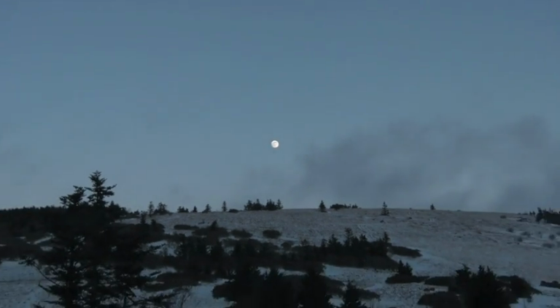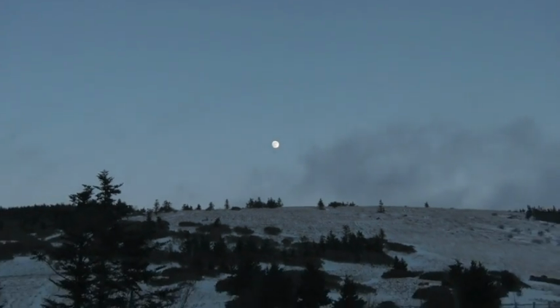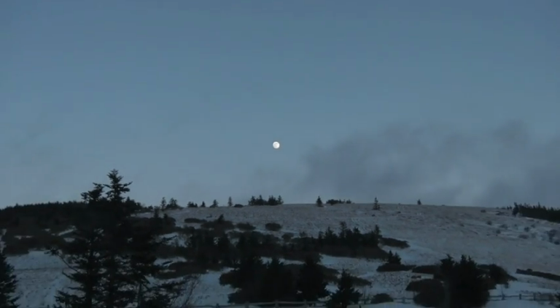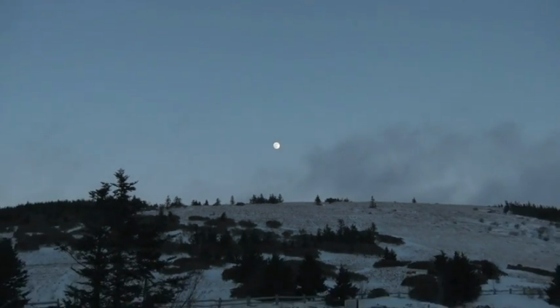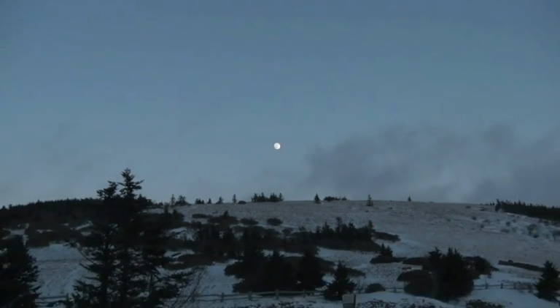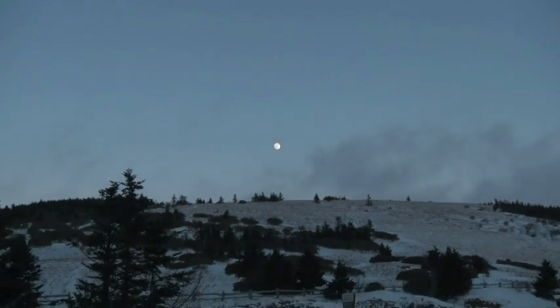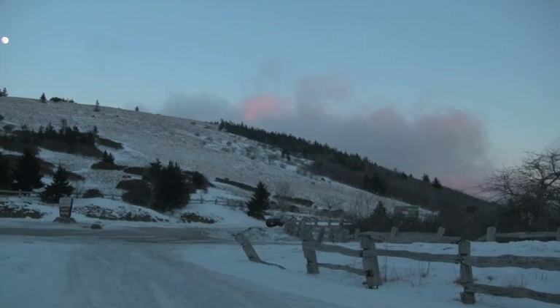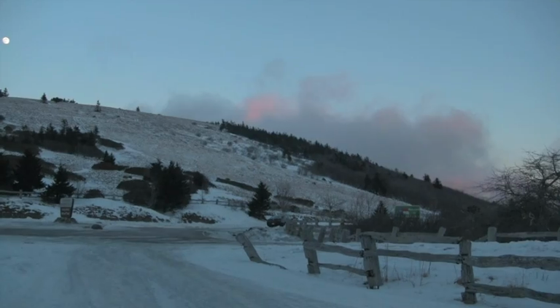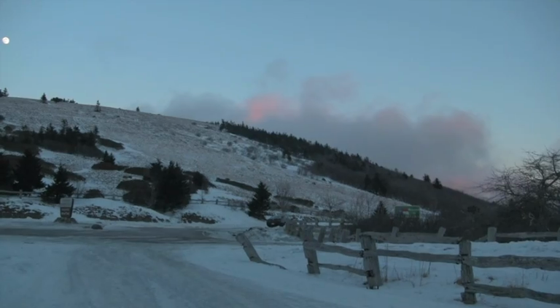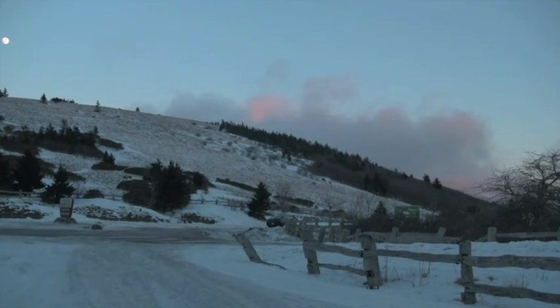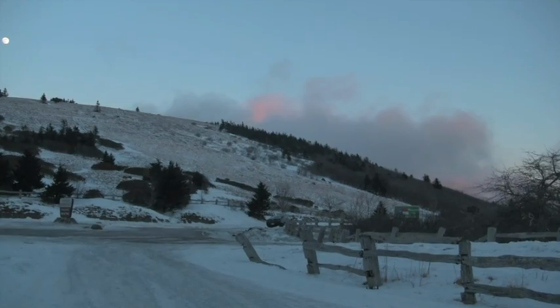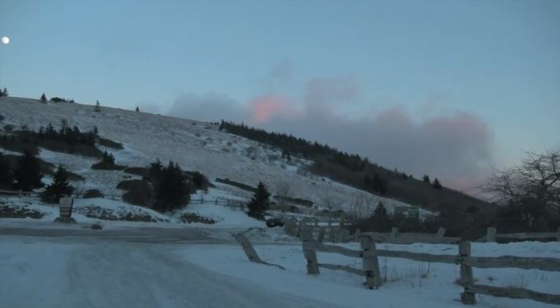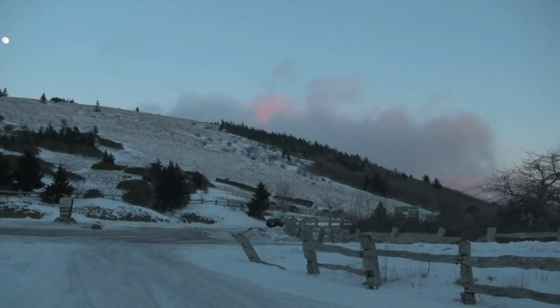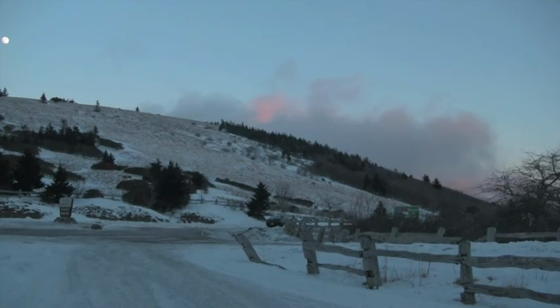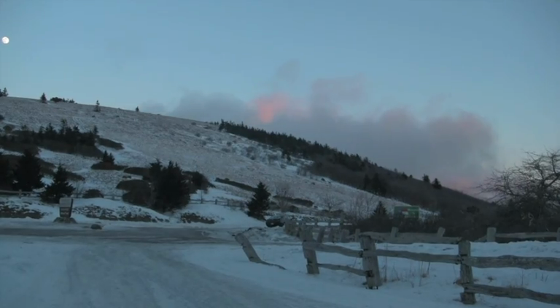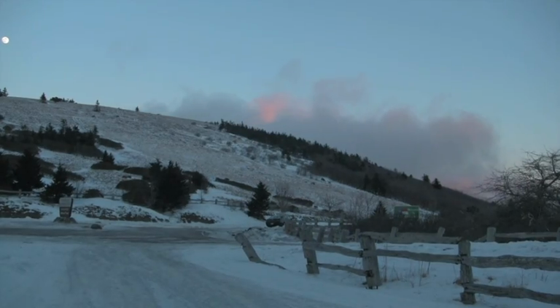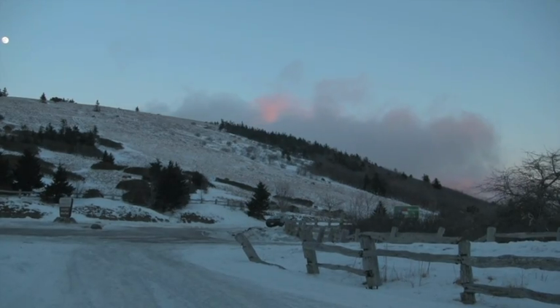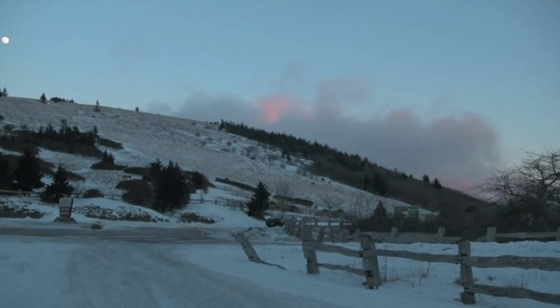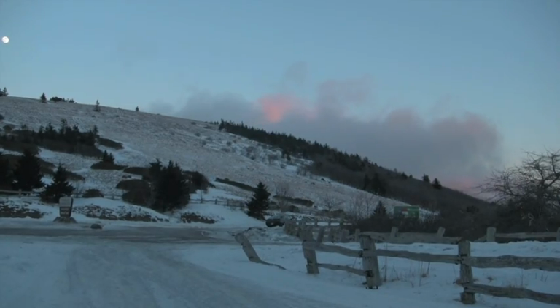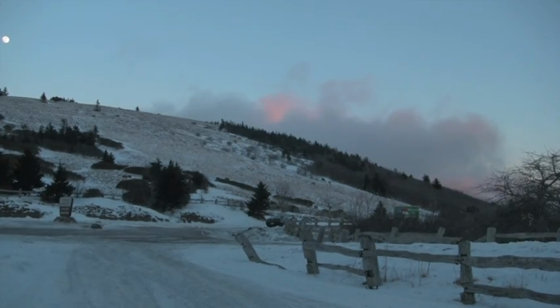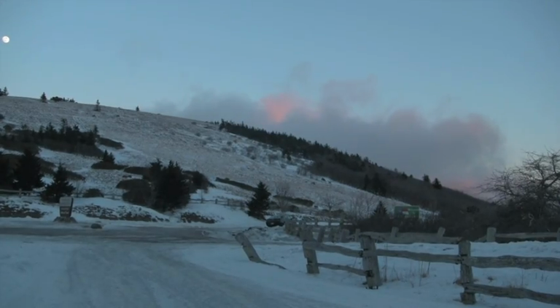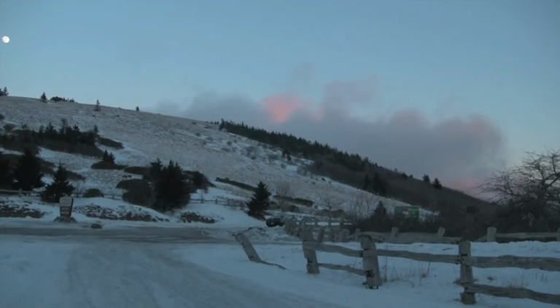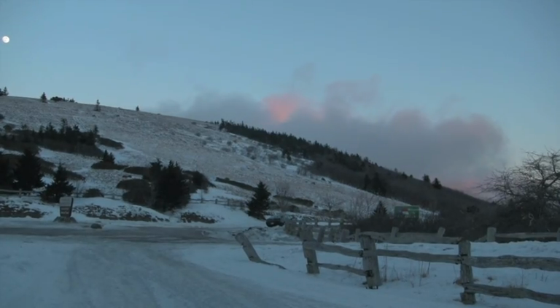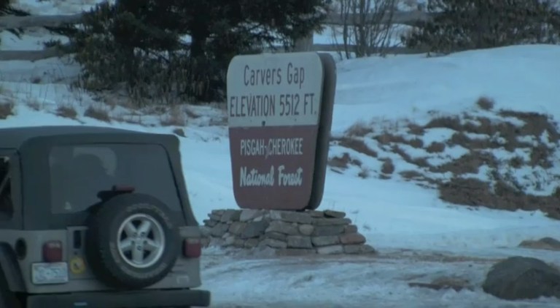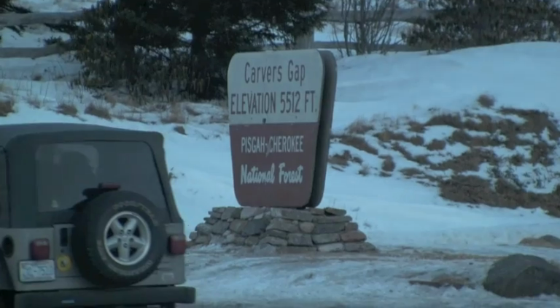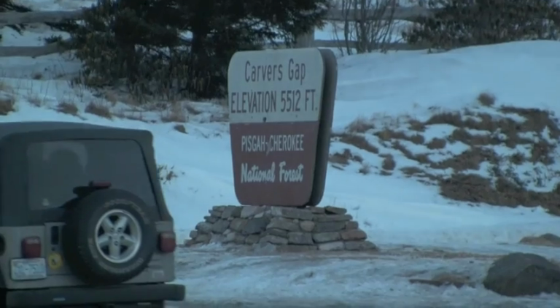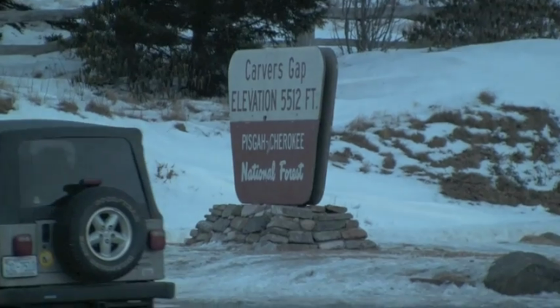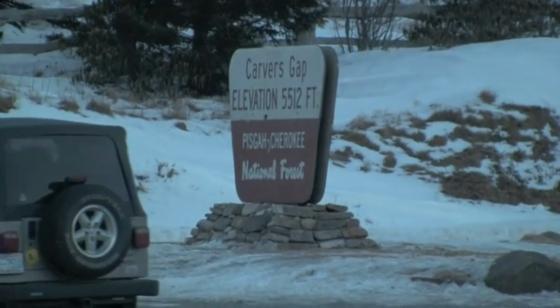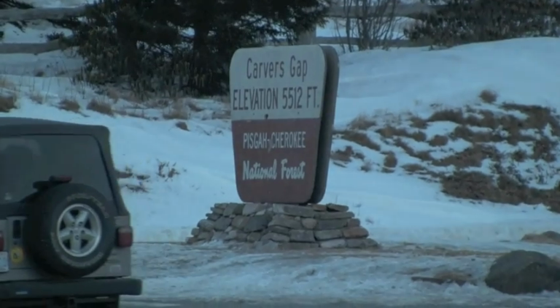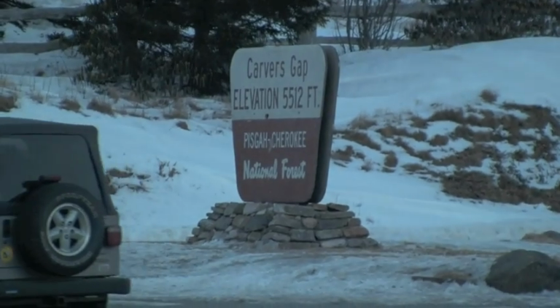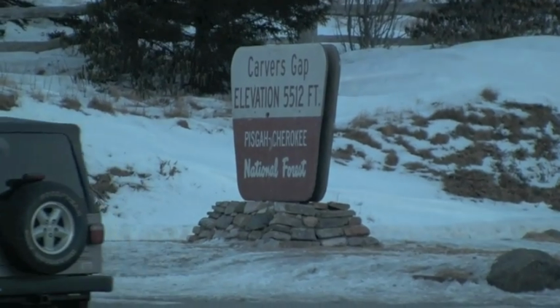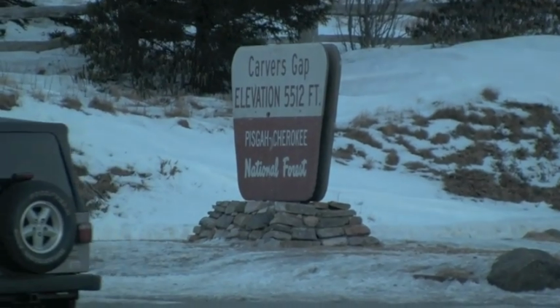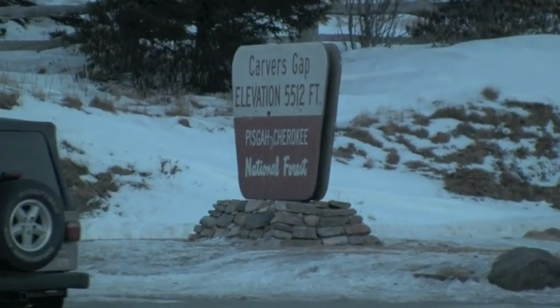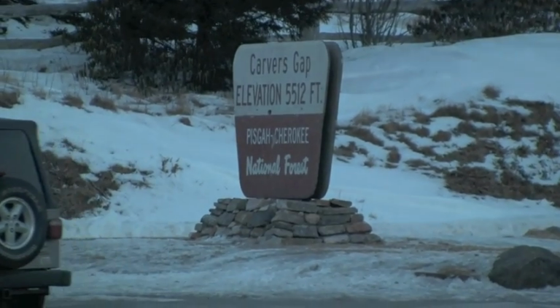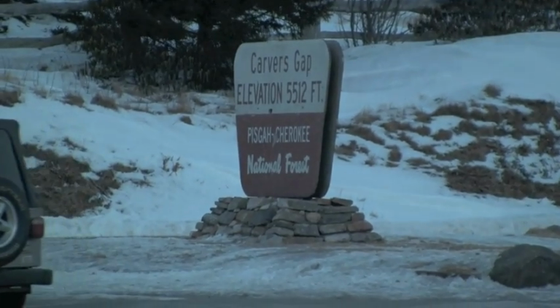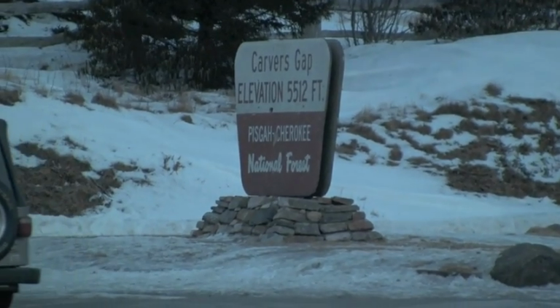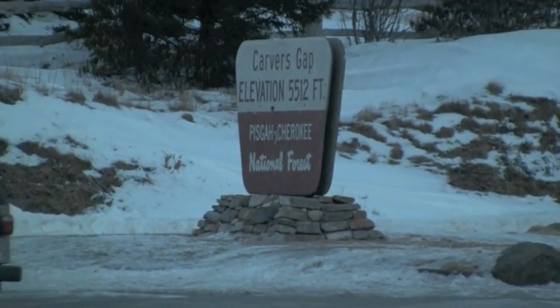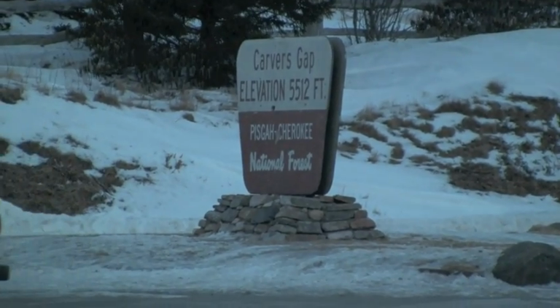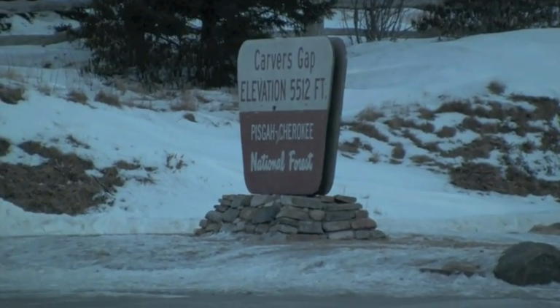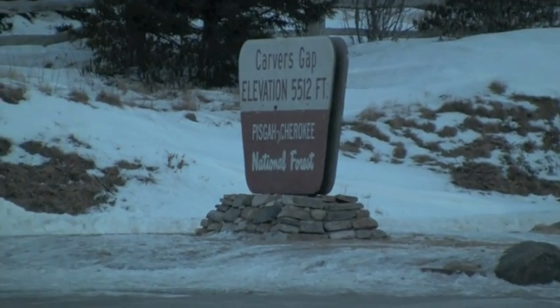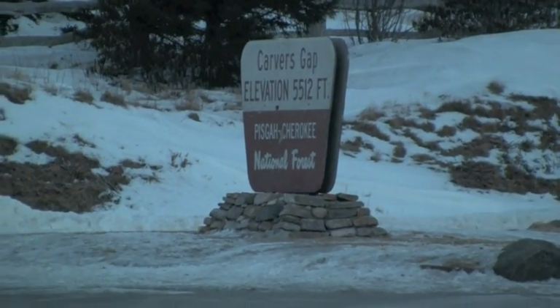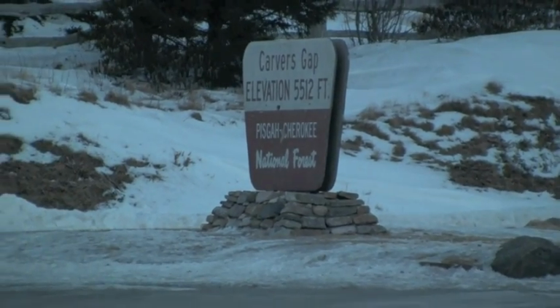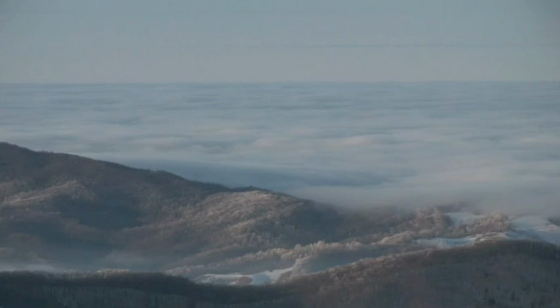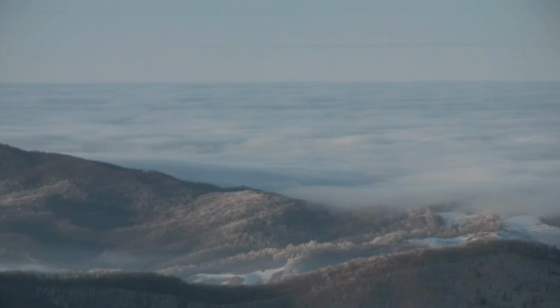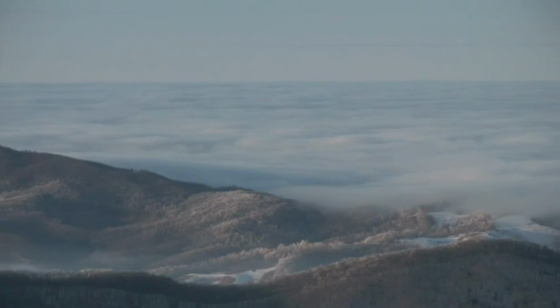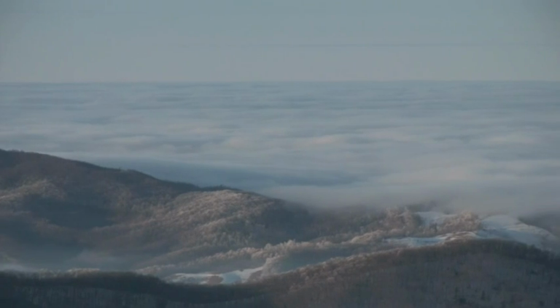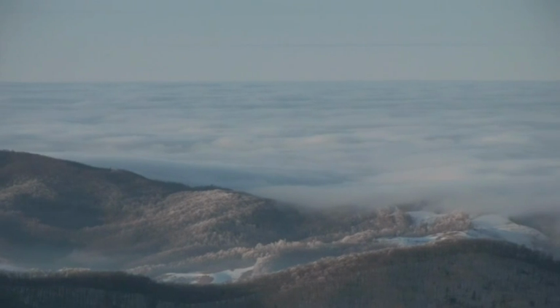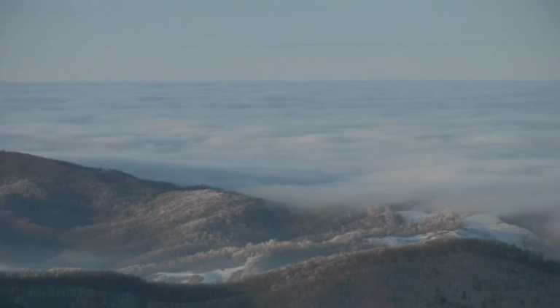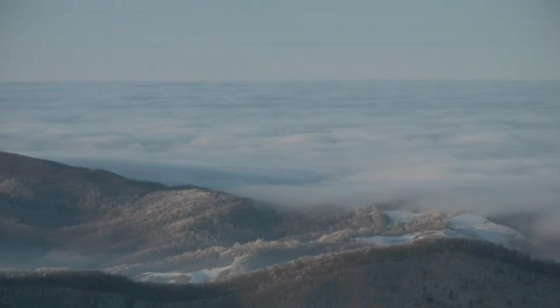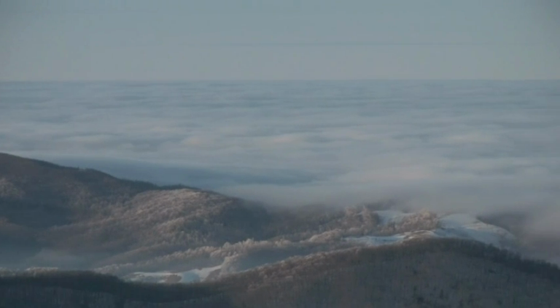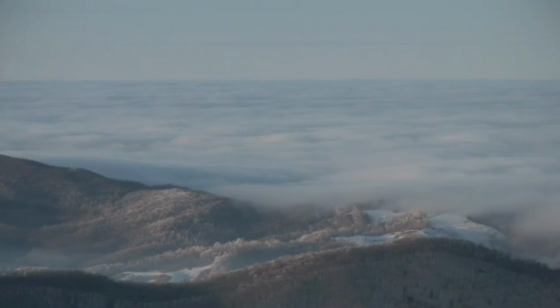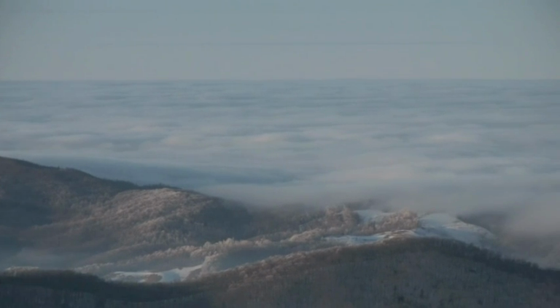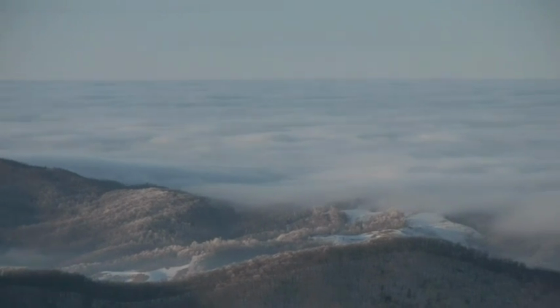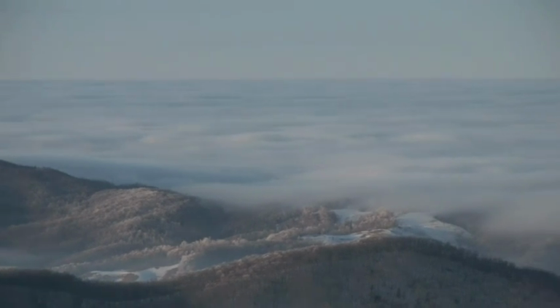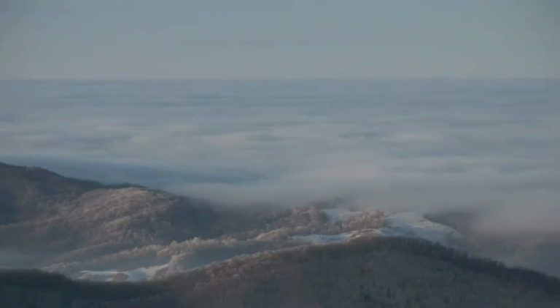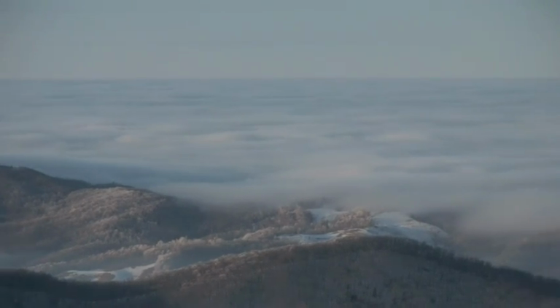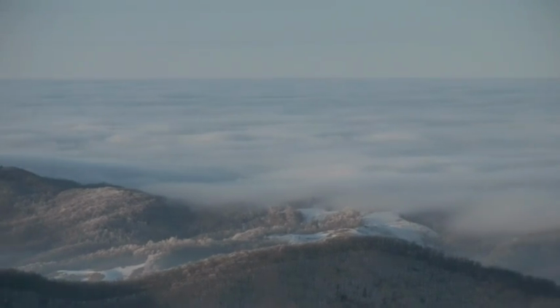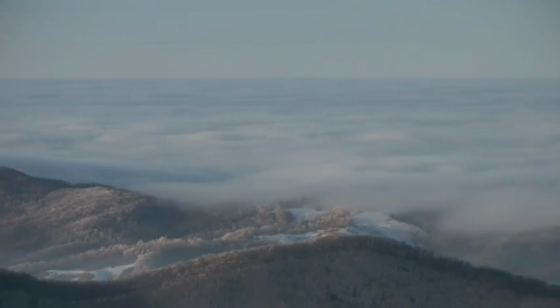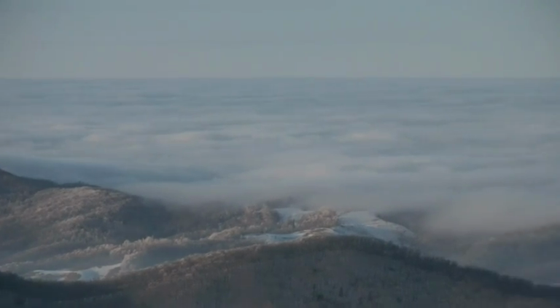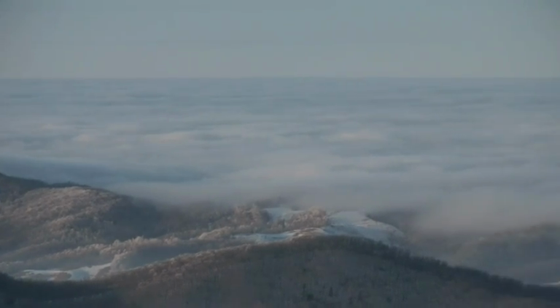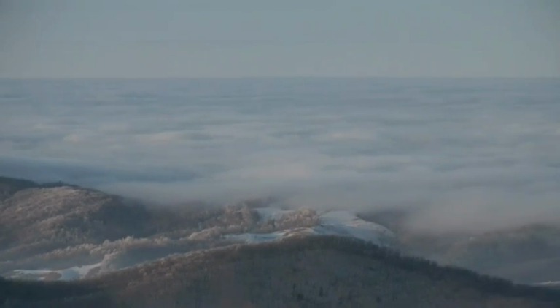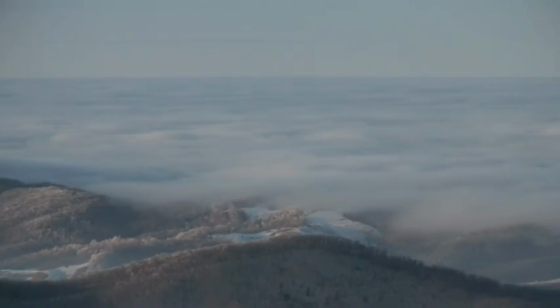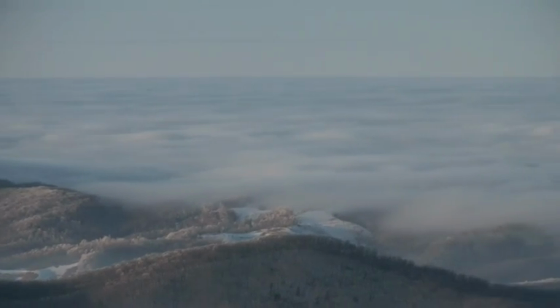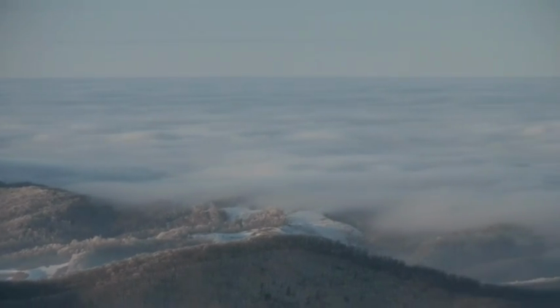Down at Carver's Gap, the drive back to Boone is sure to be as scenic as the ride up.